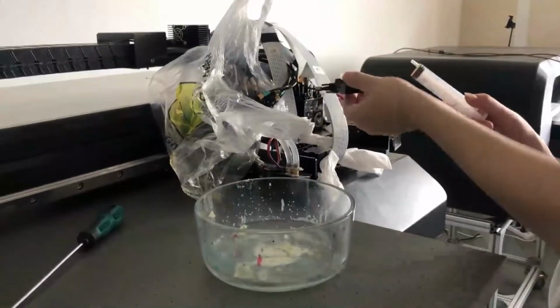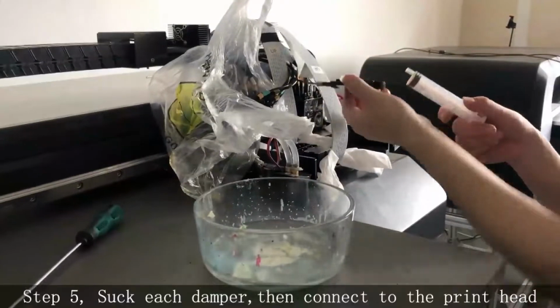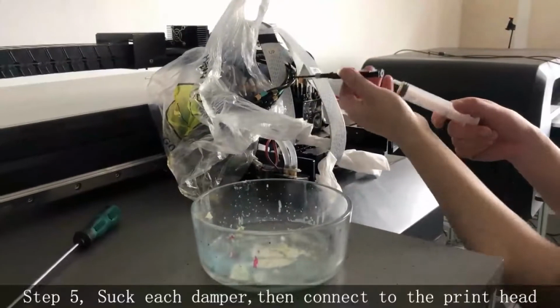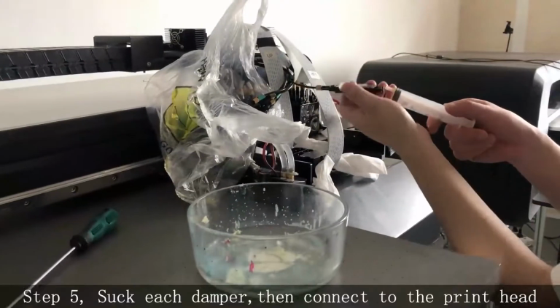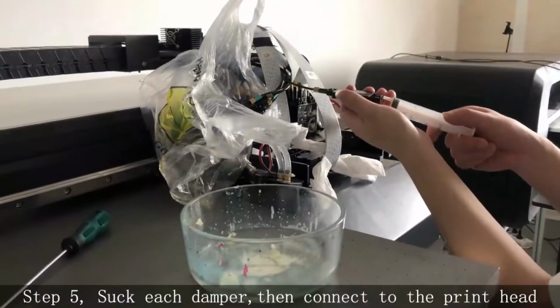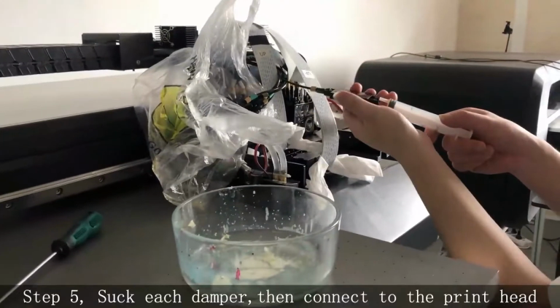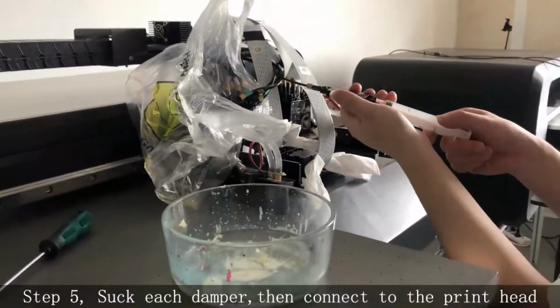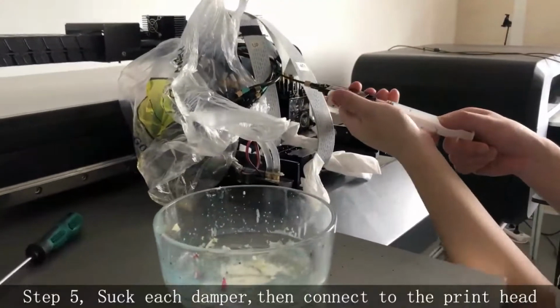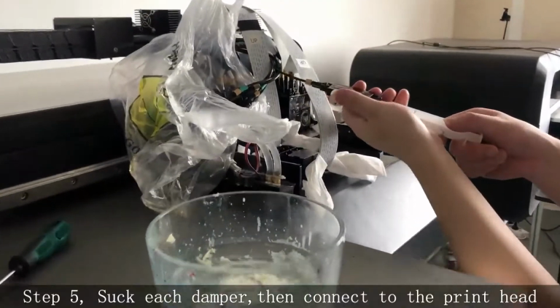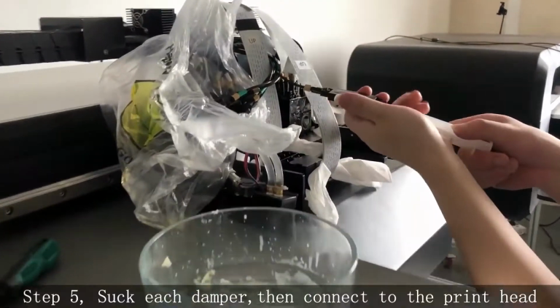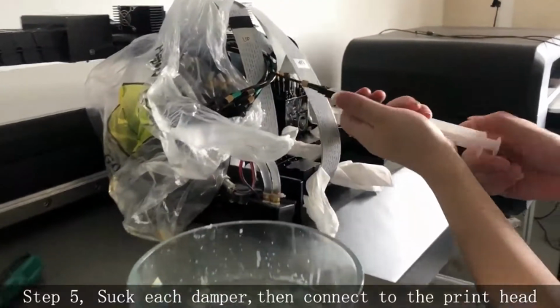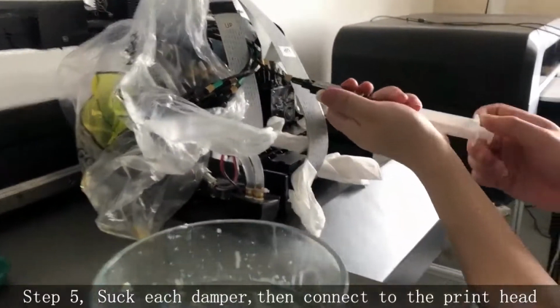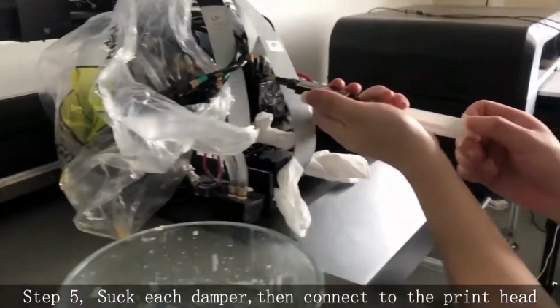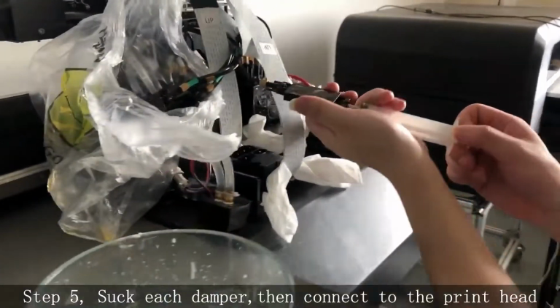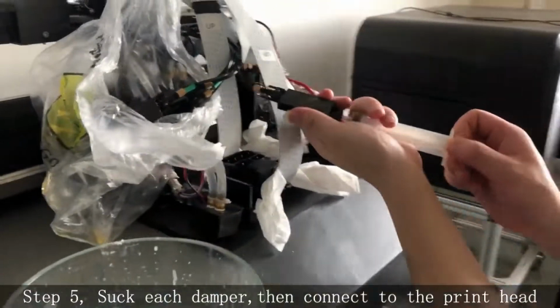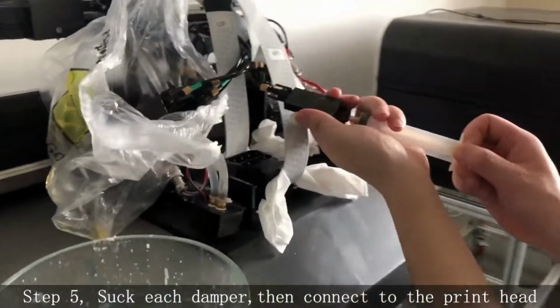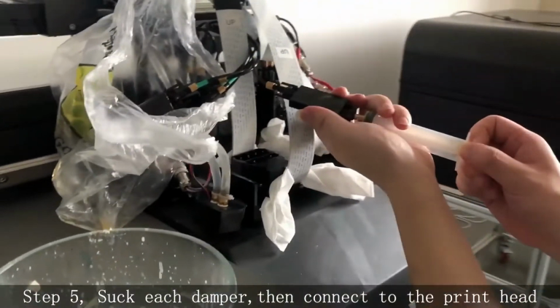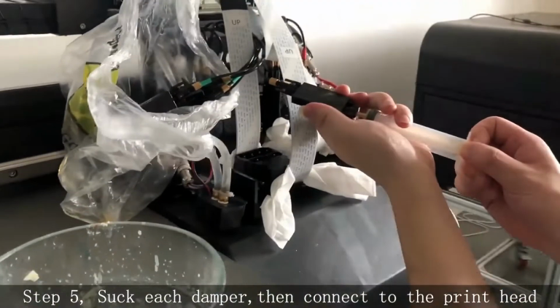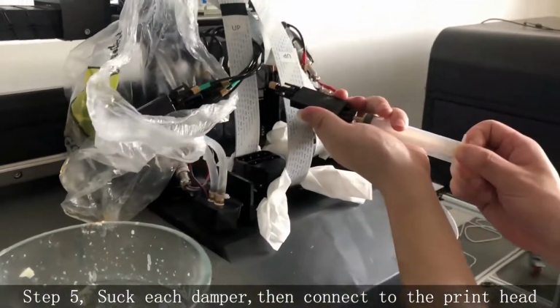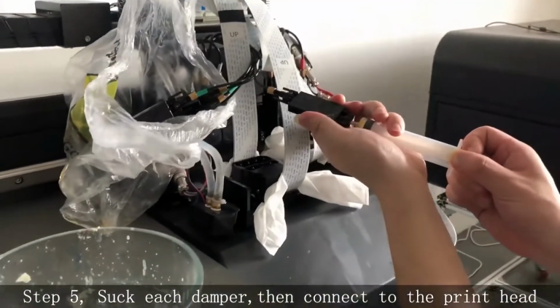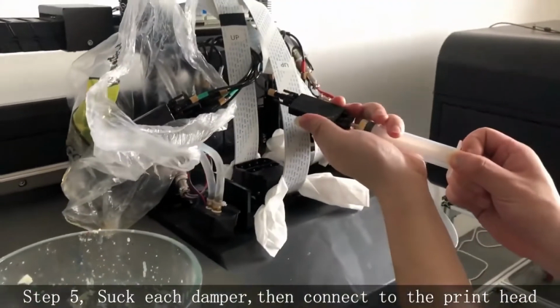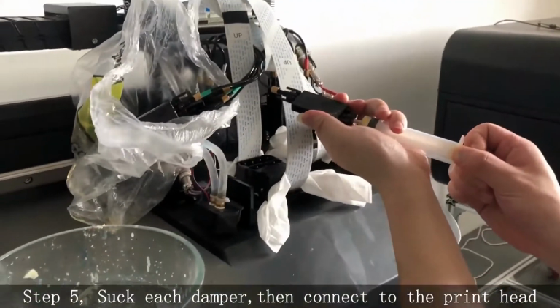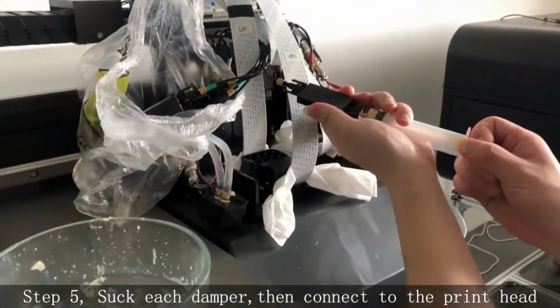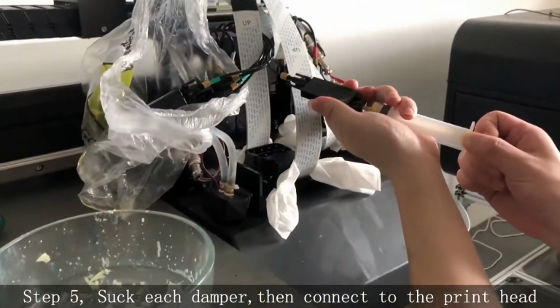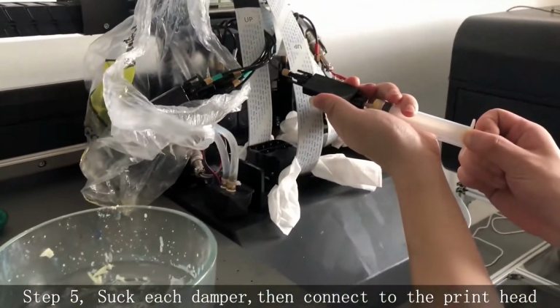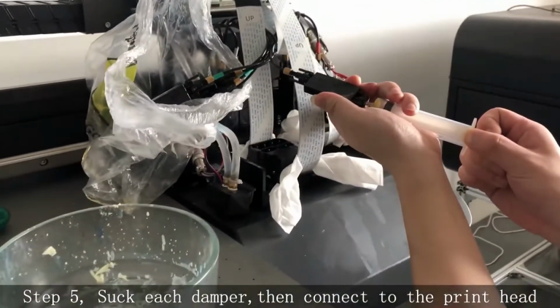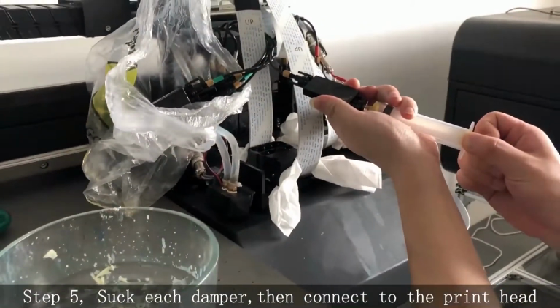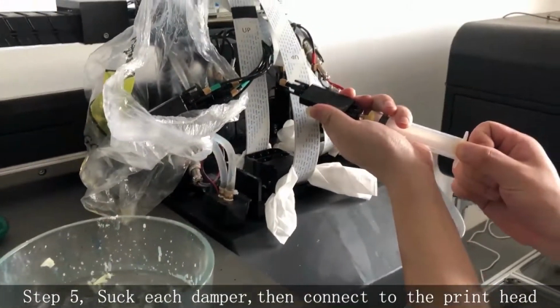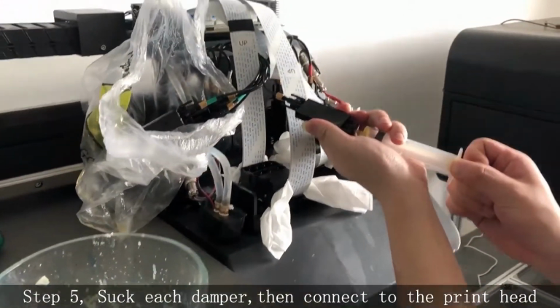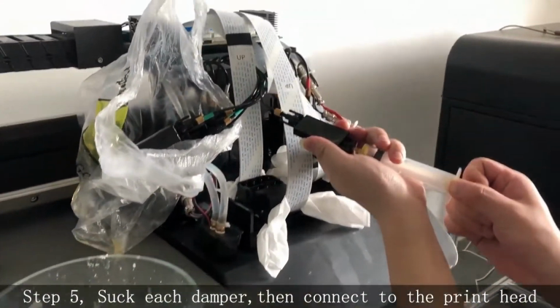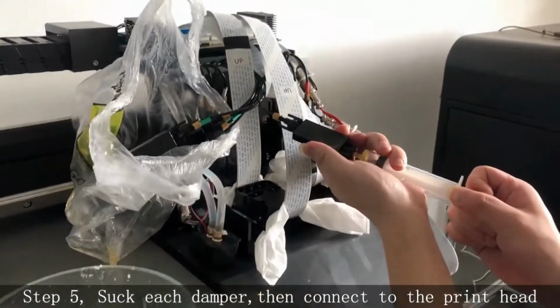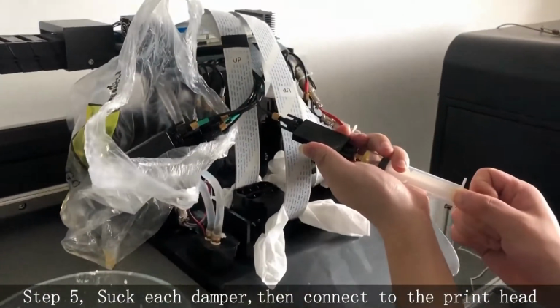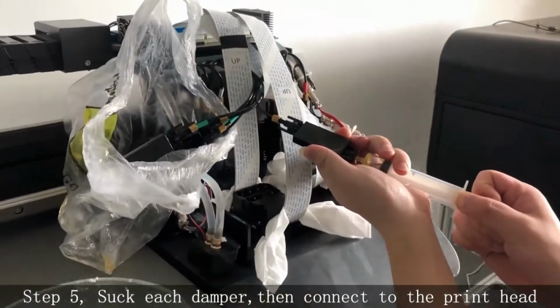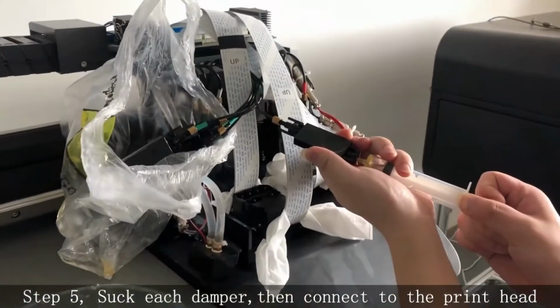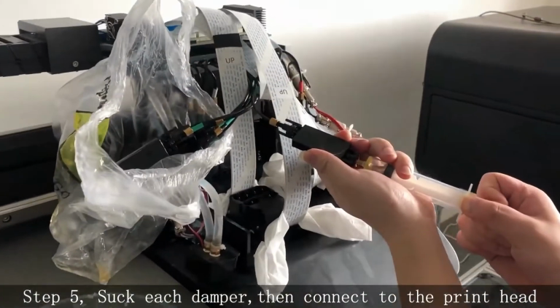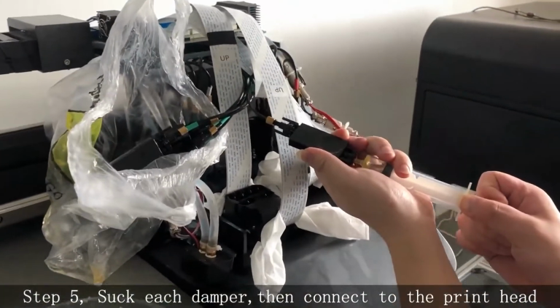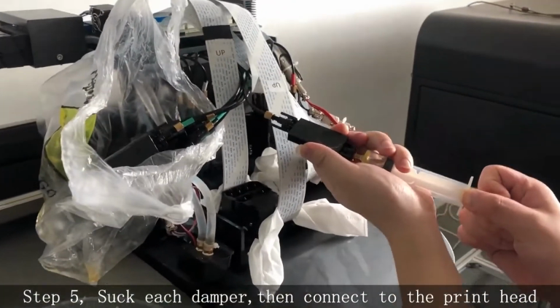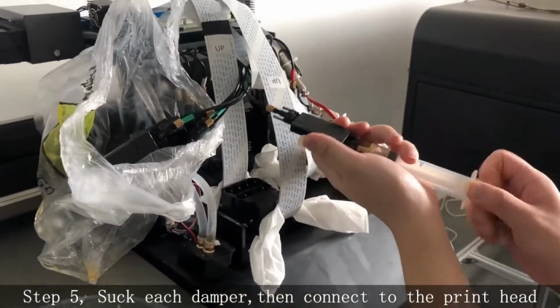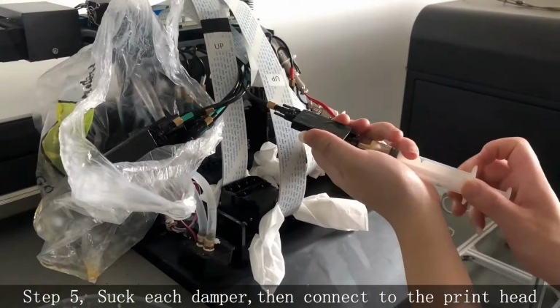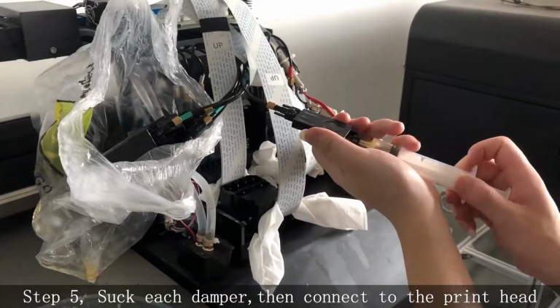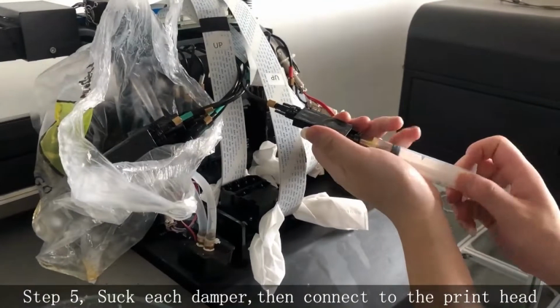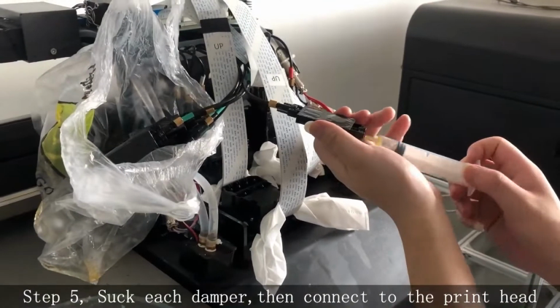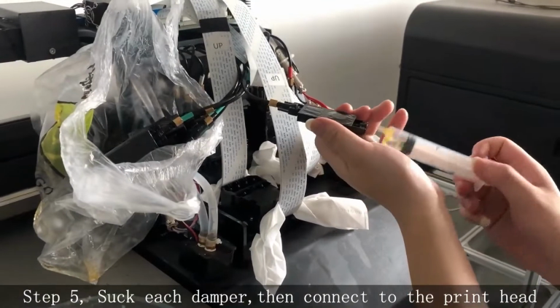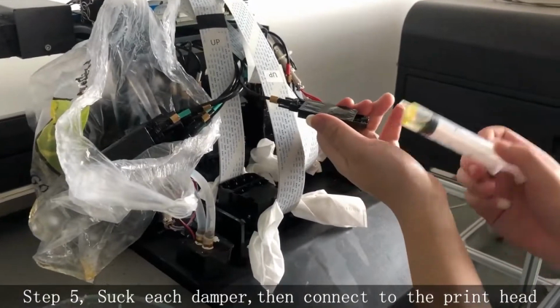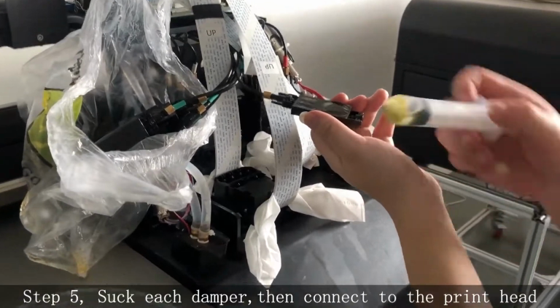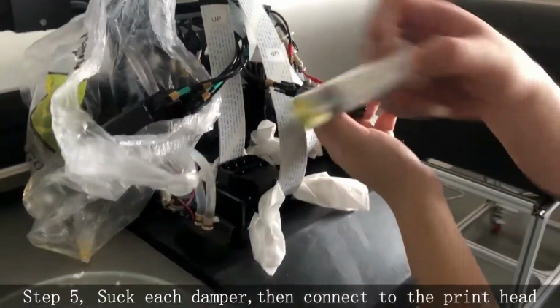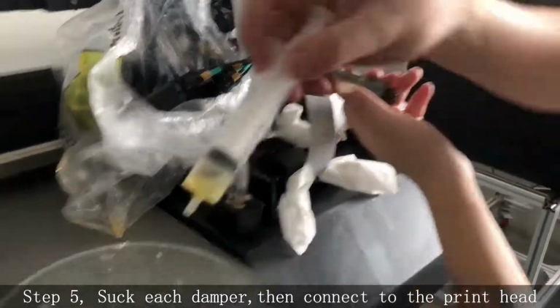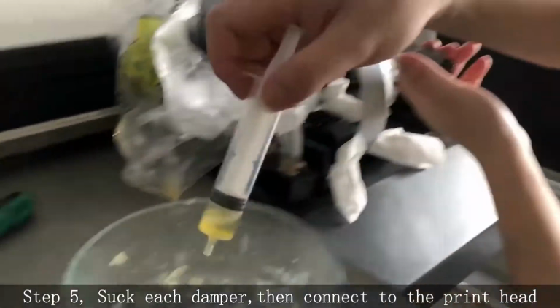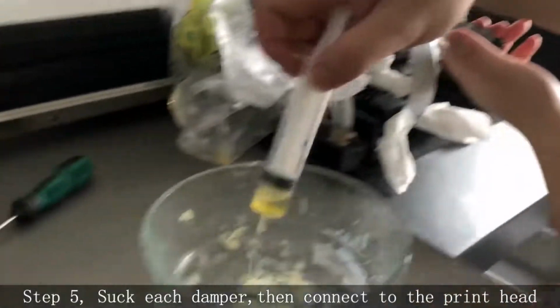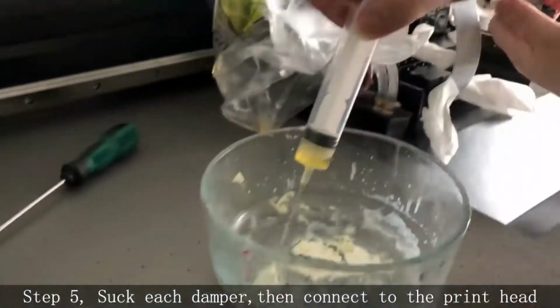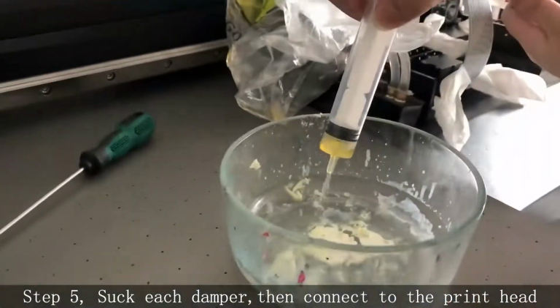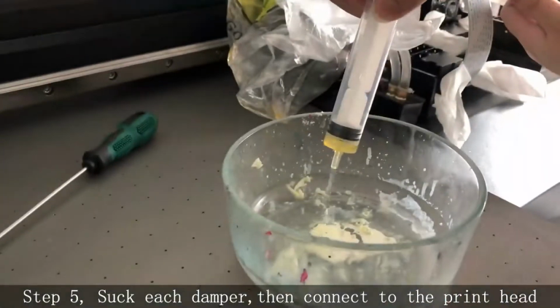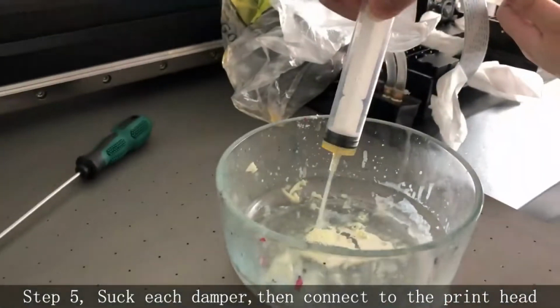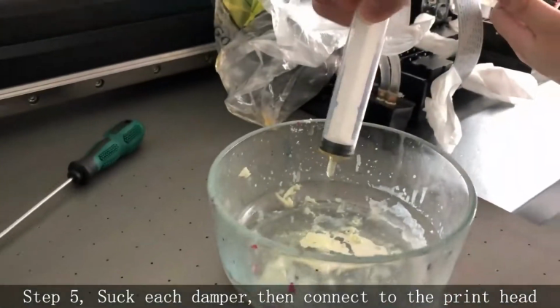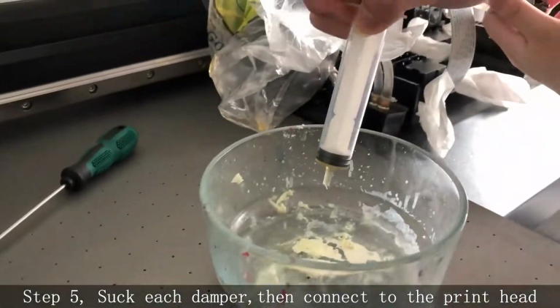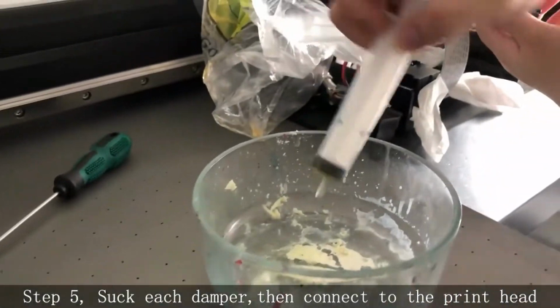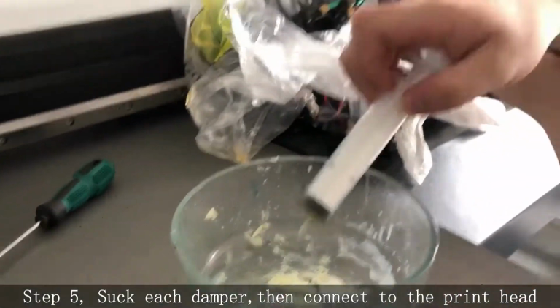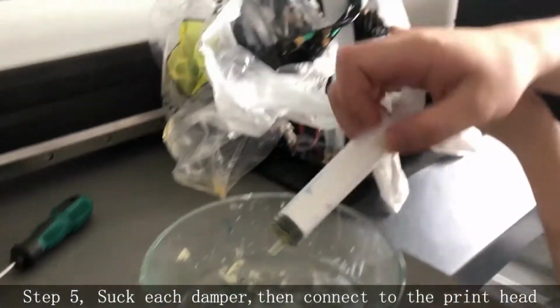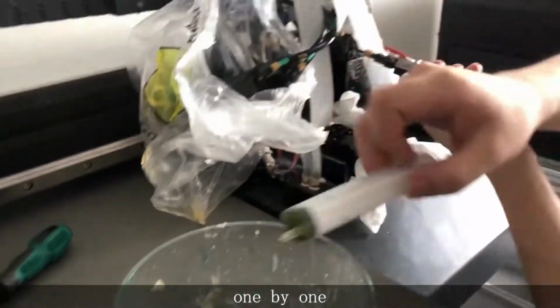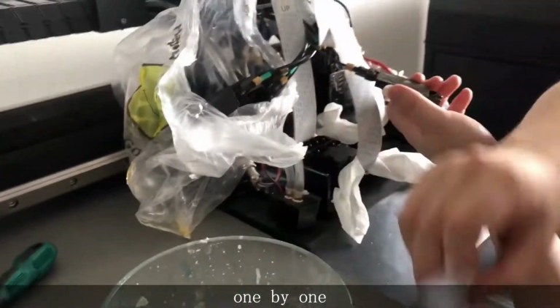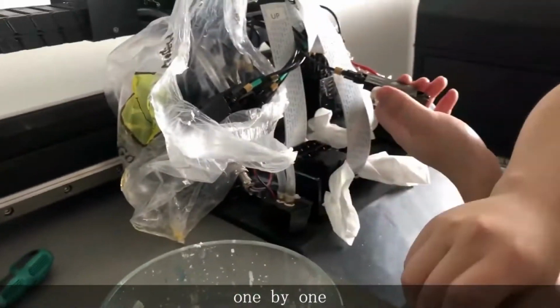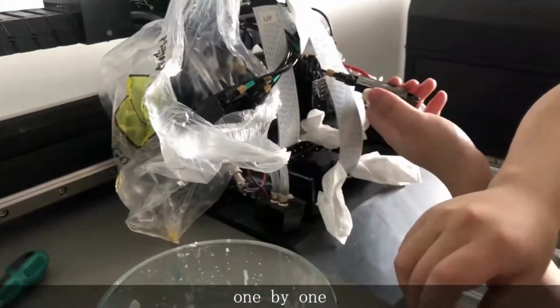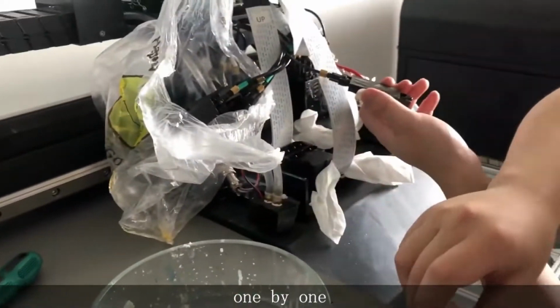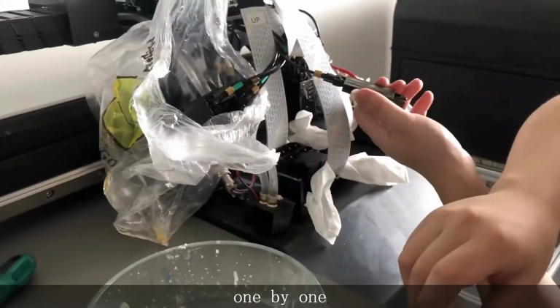Step 5. Suck each damper and then connect to the print head one by one.